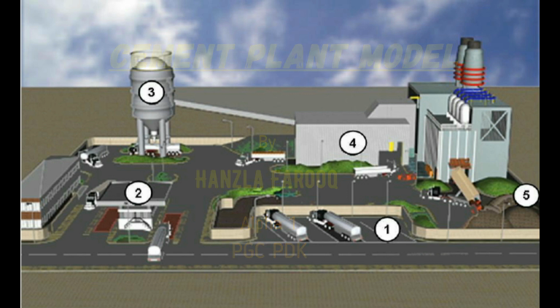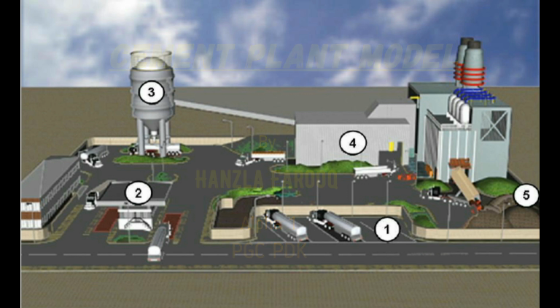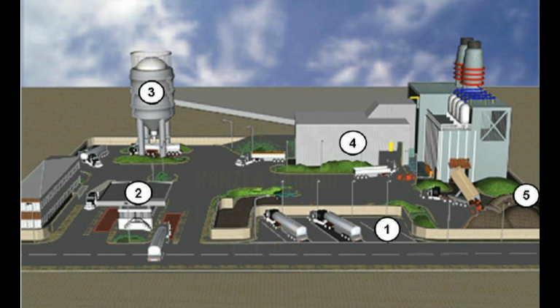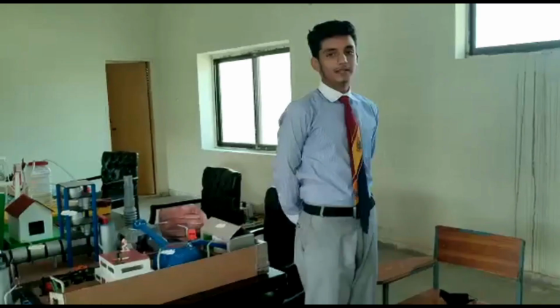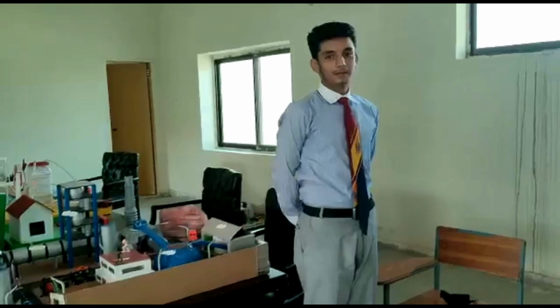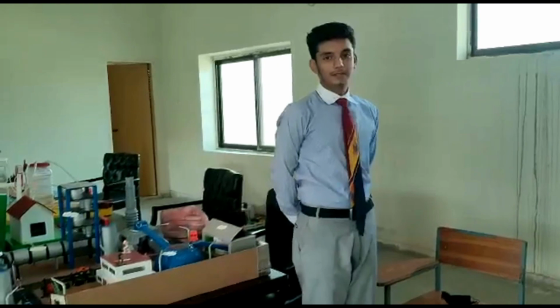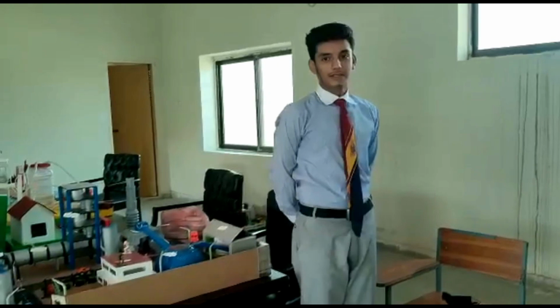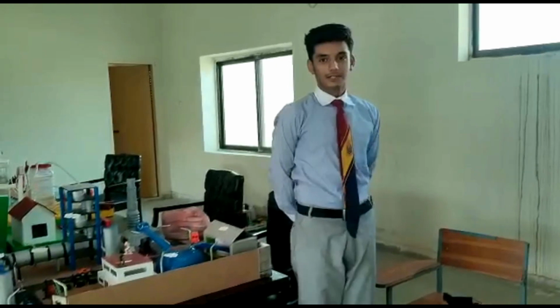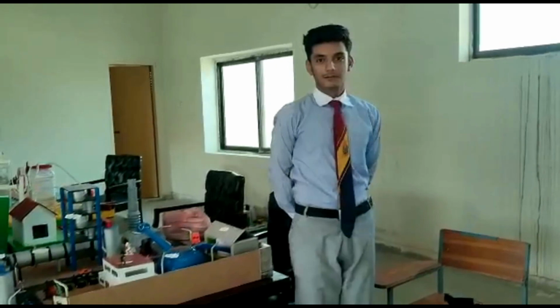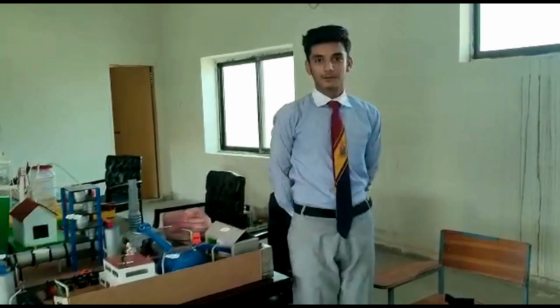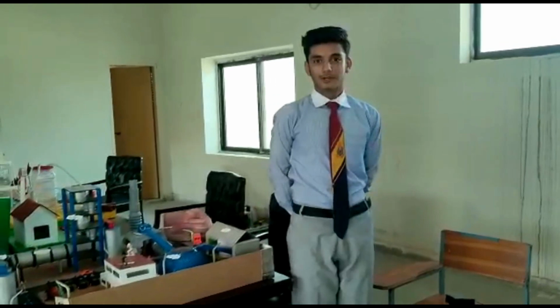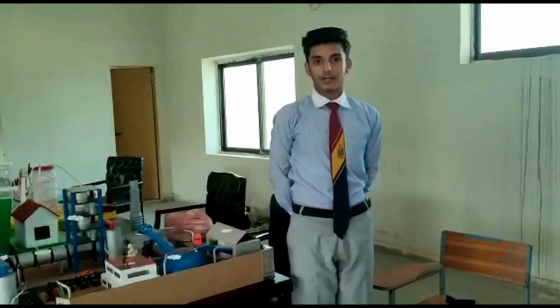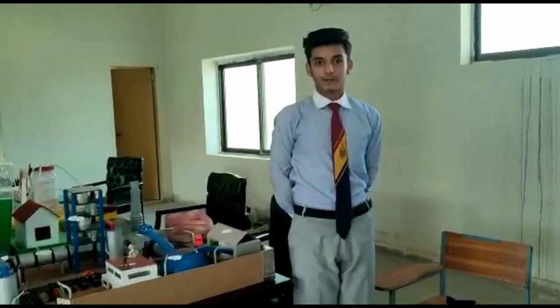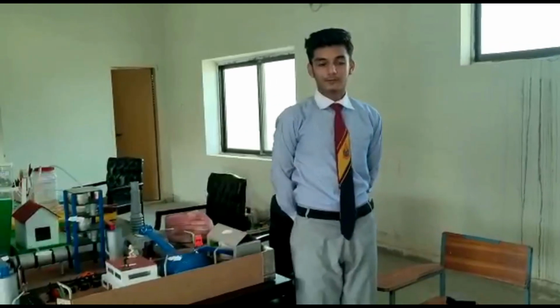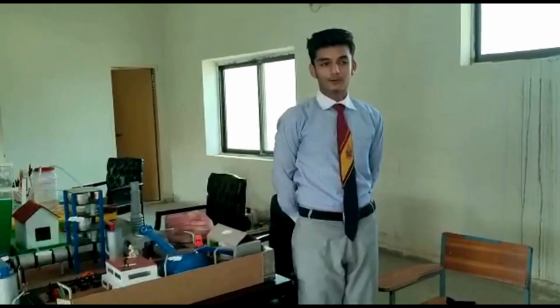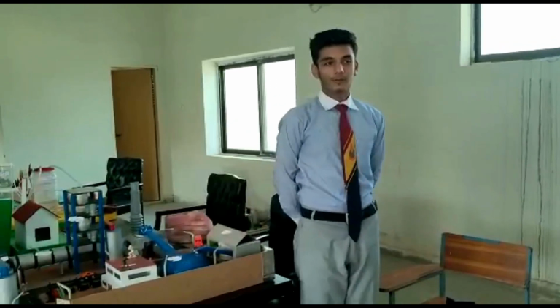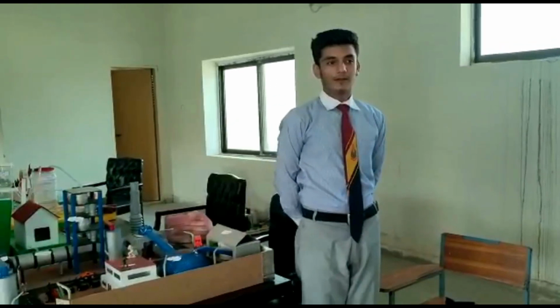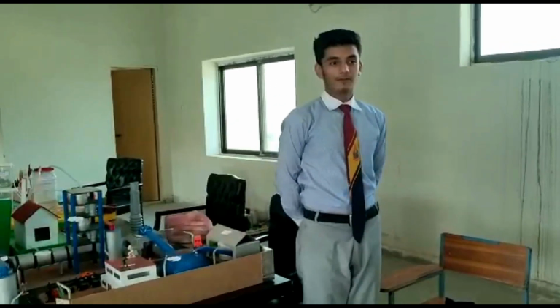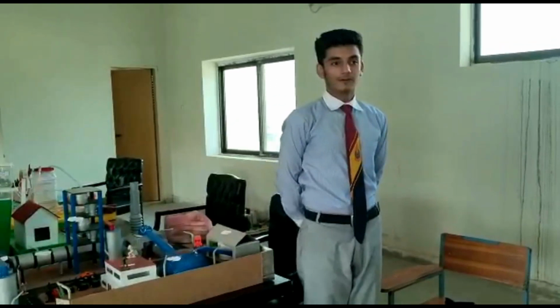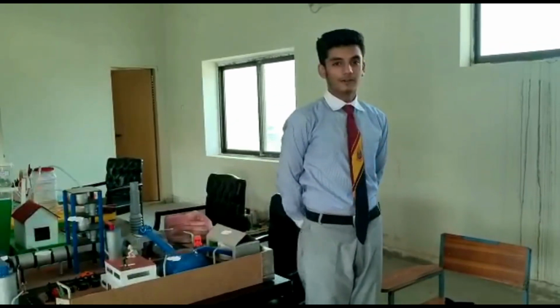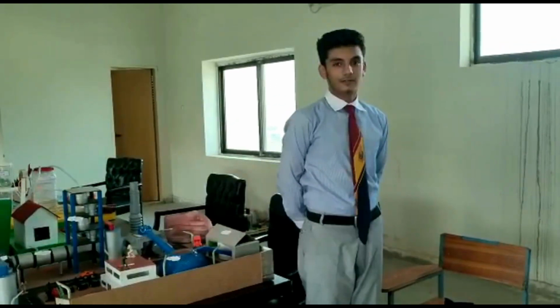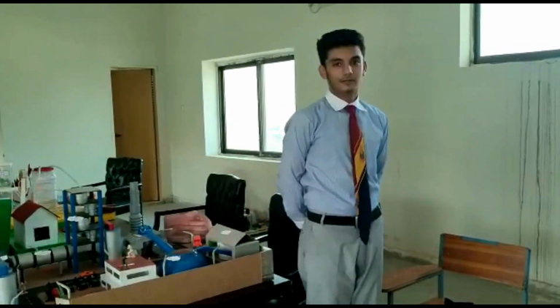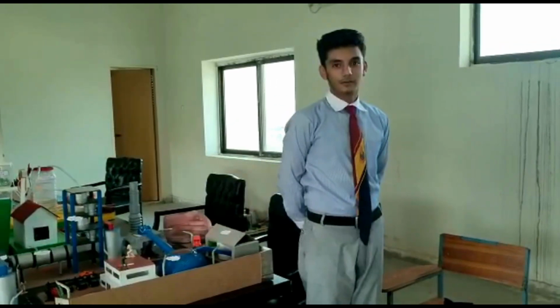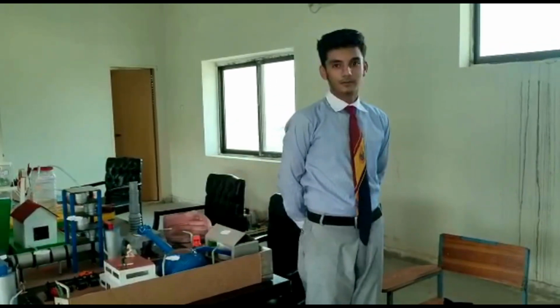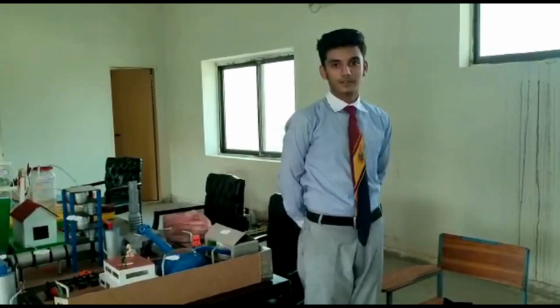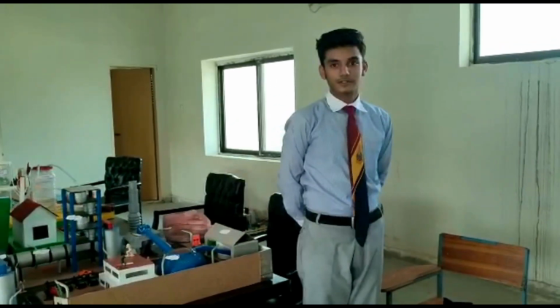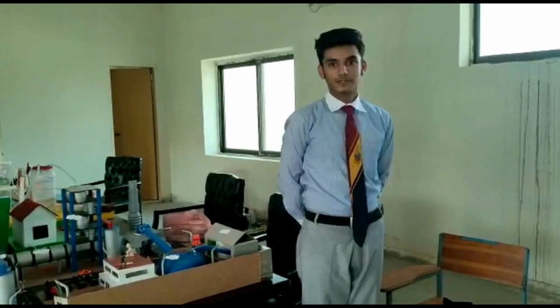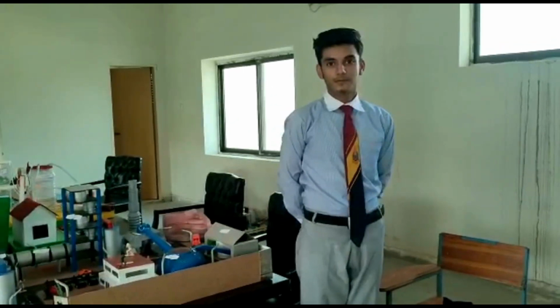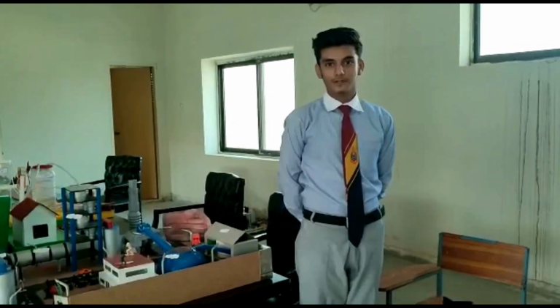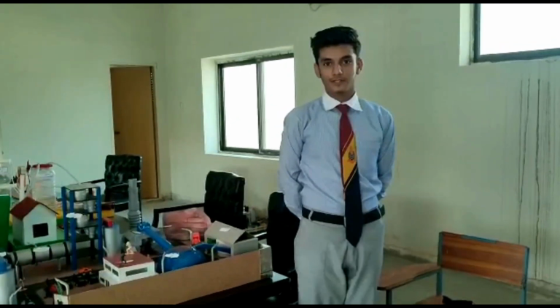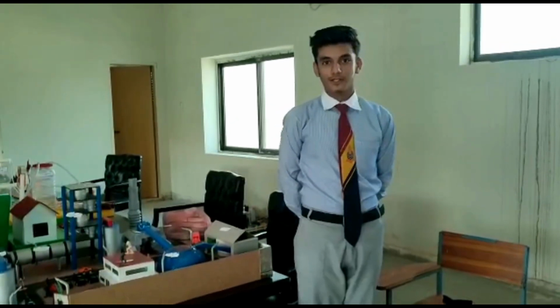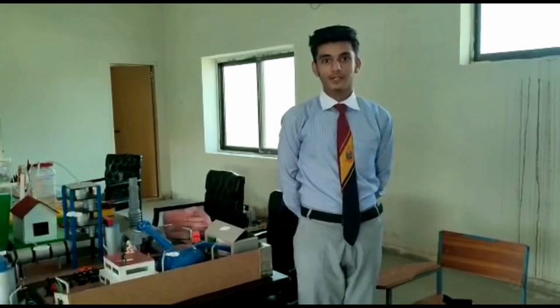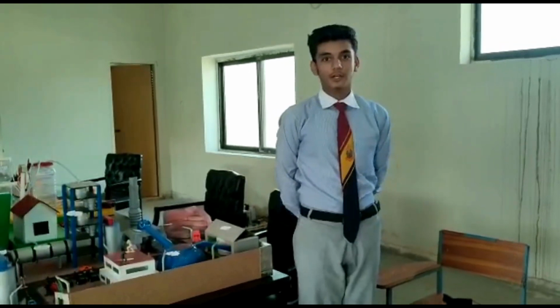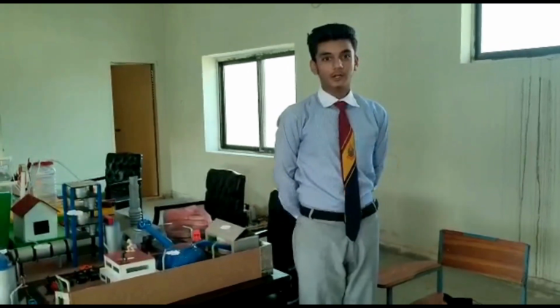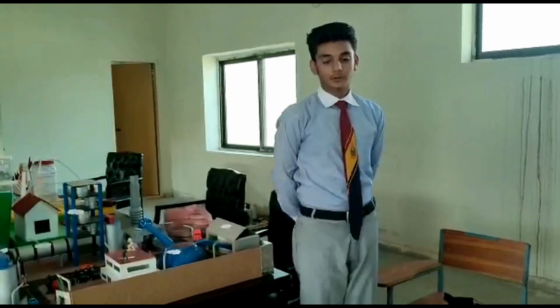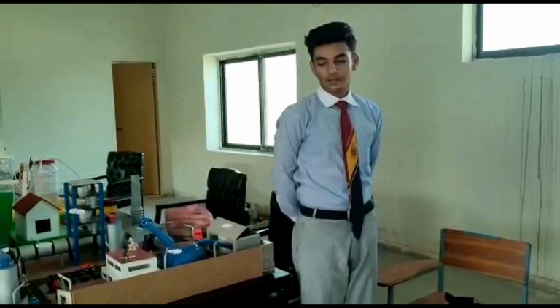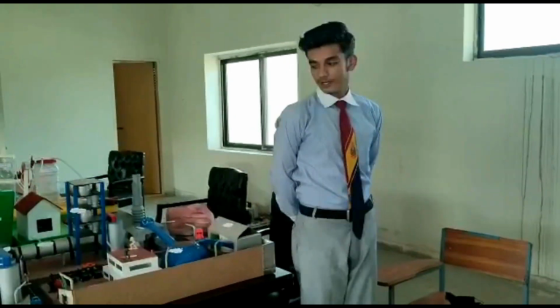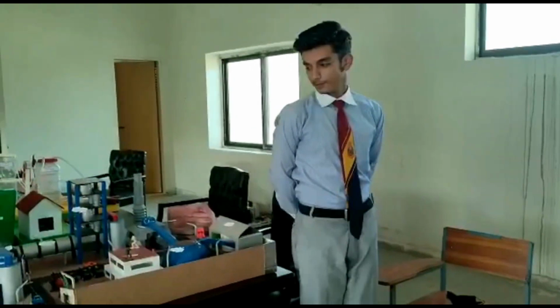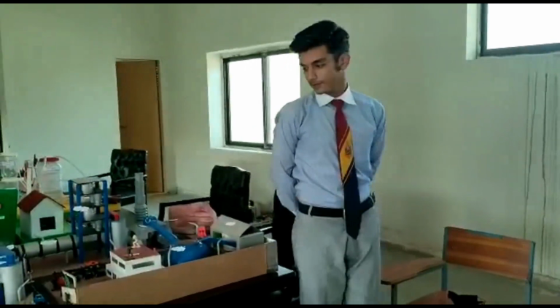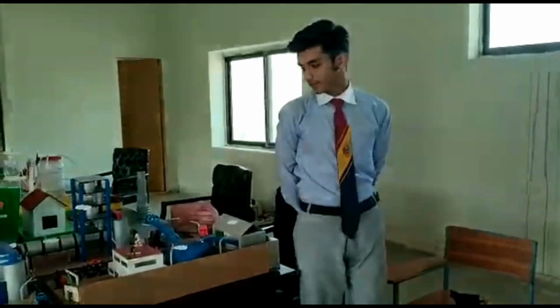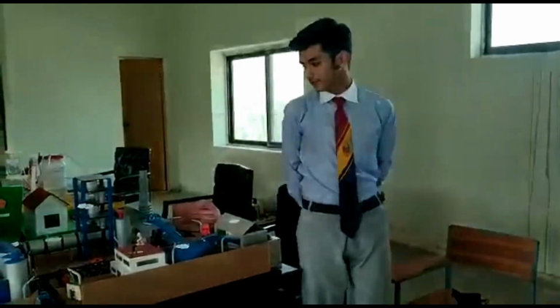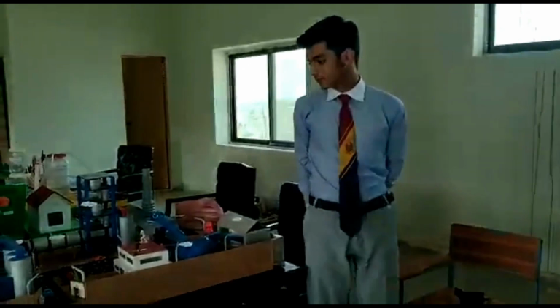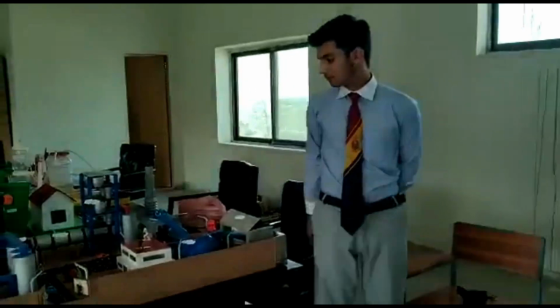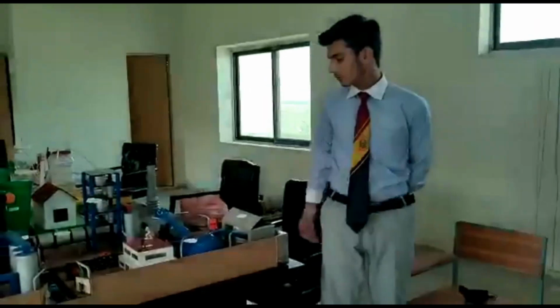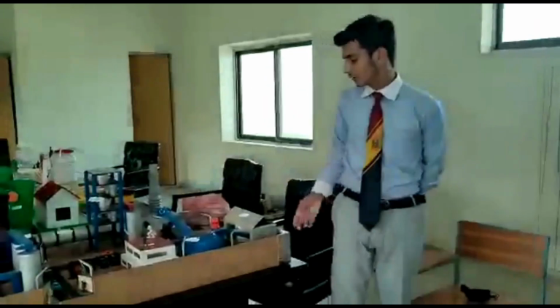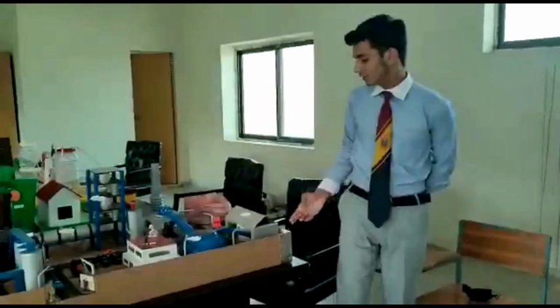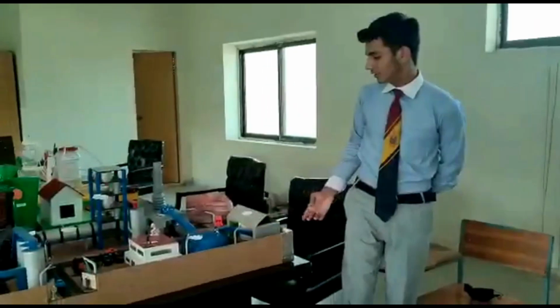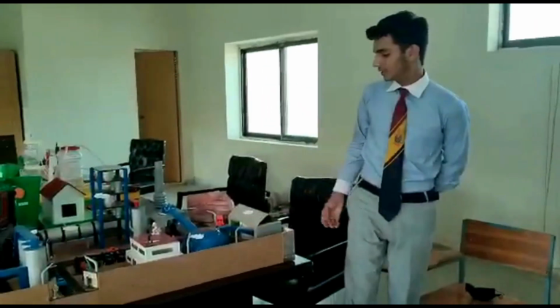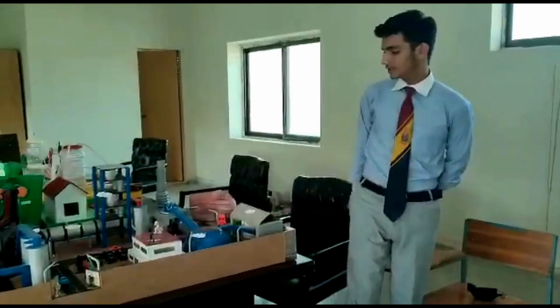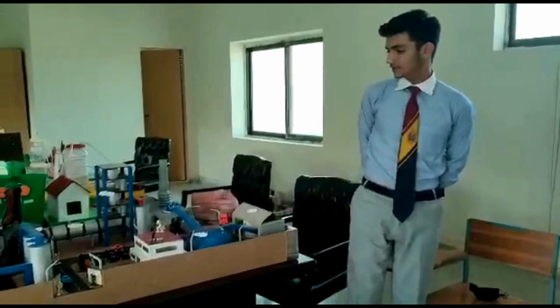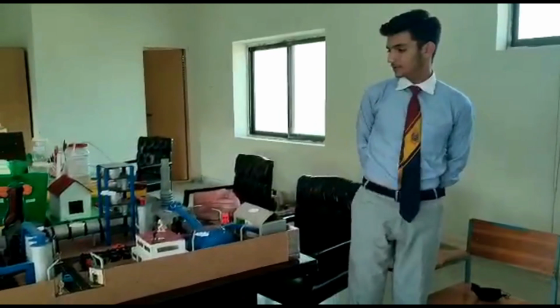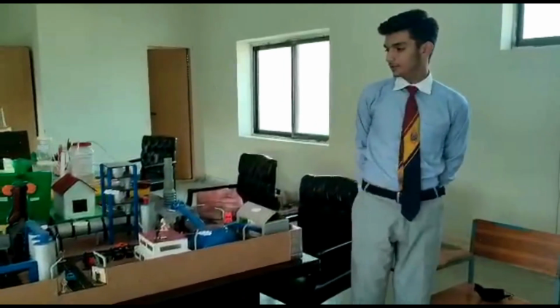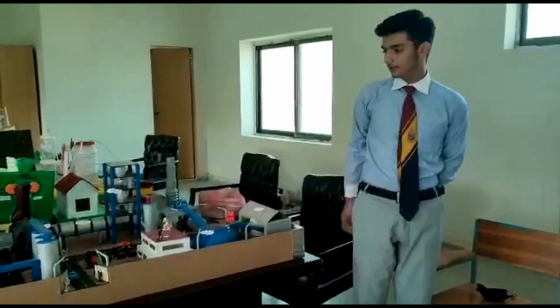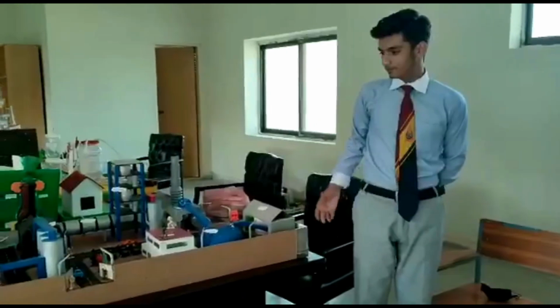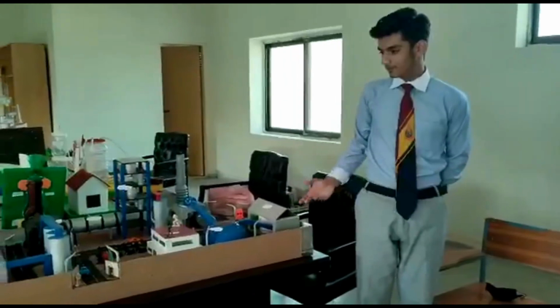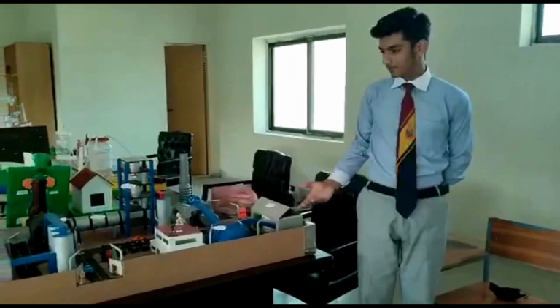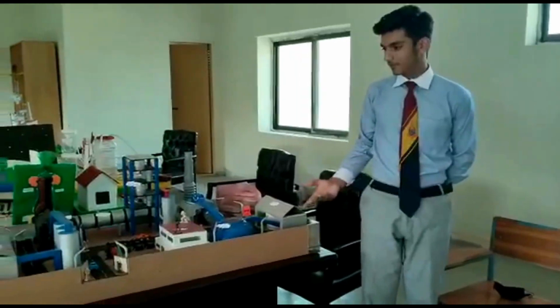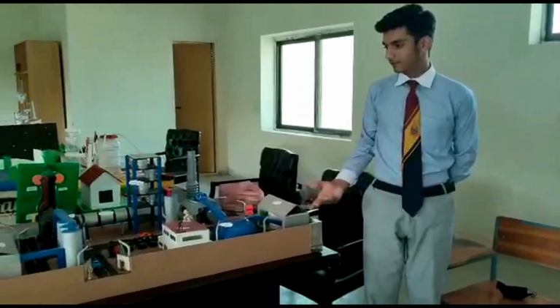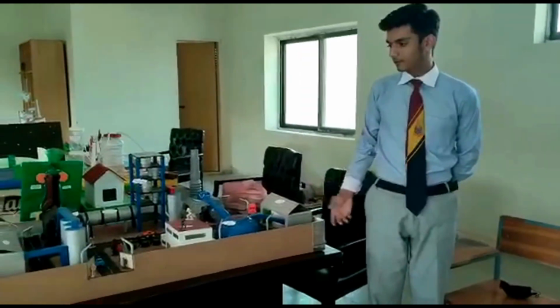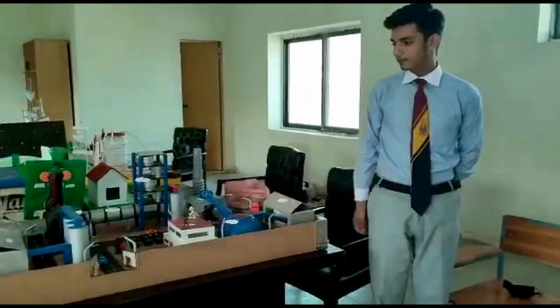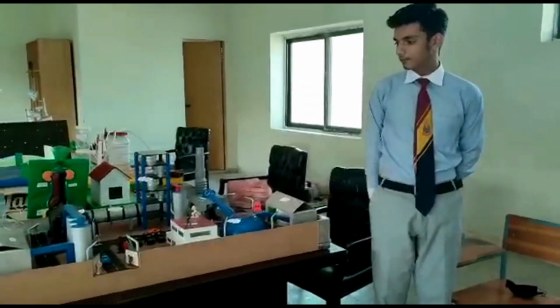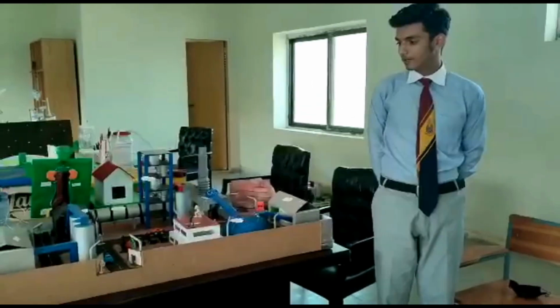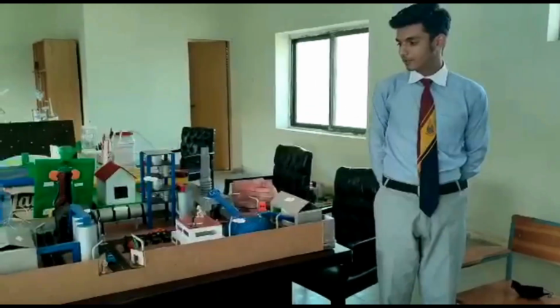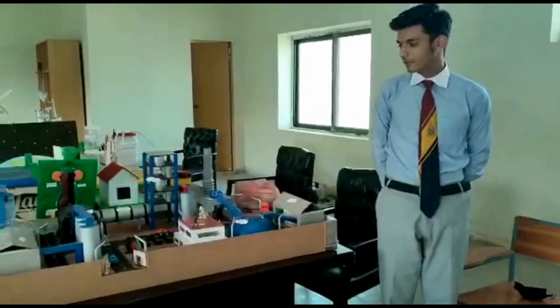My name is Hanzila Faroon. I am from Alpha One at PGC-PDK. Today I will present this model — it is a cement factory plant.